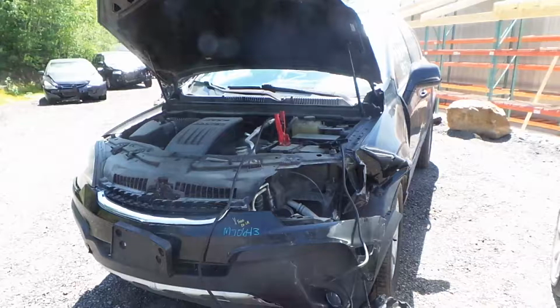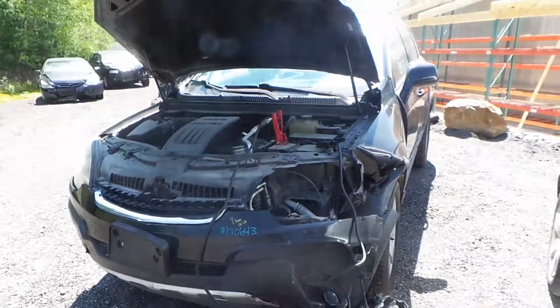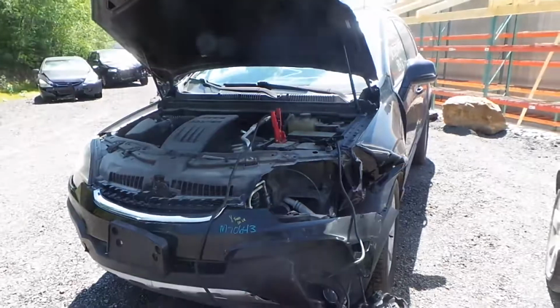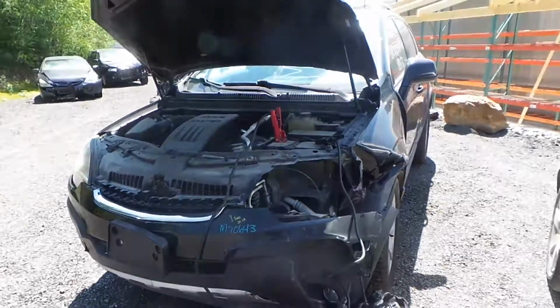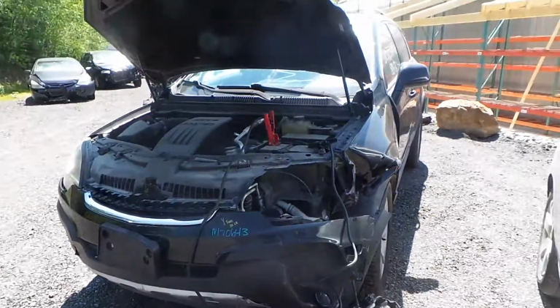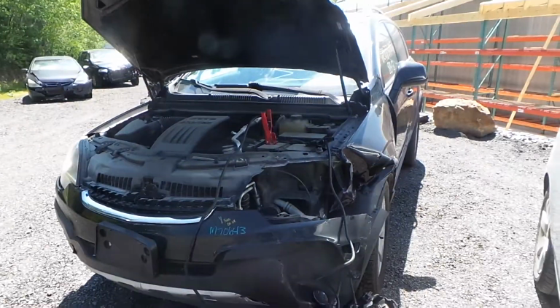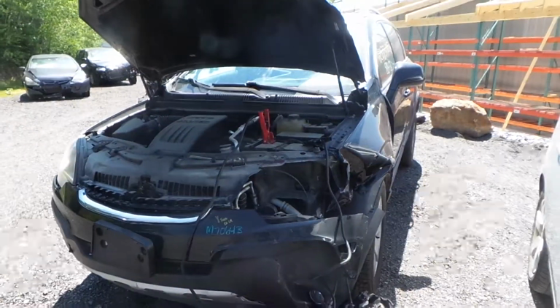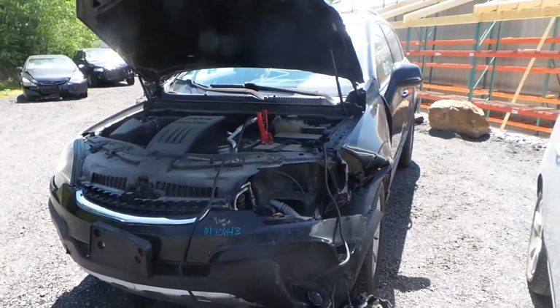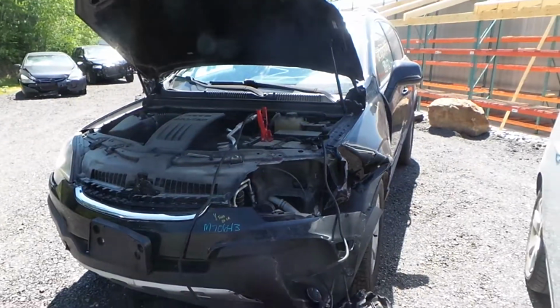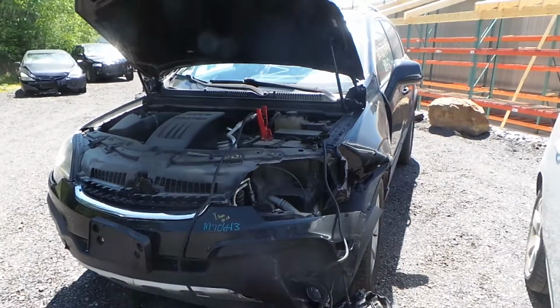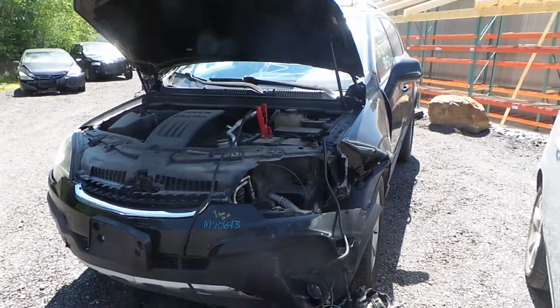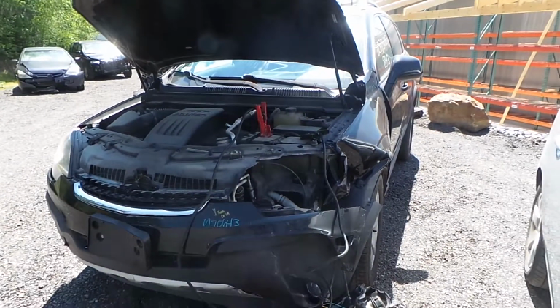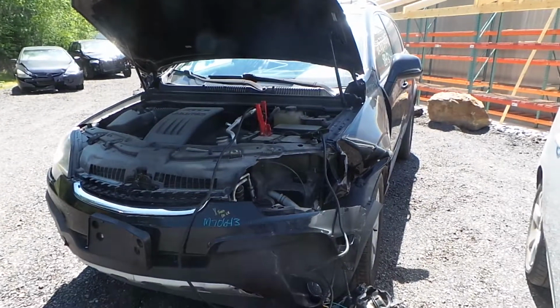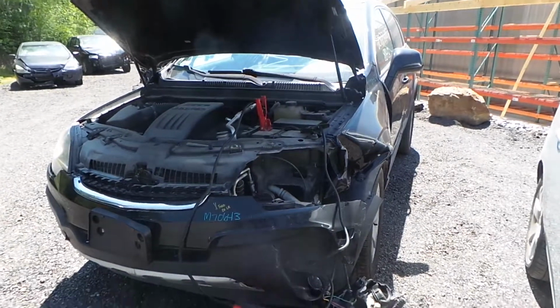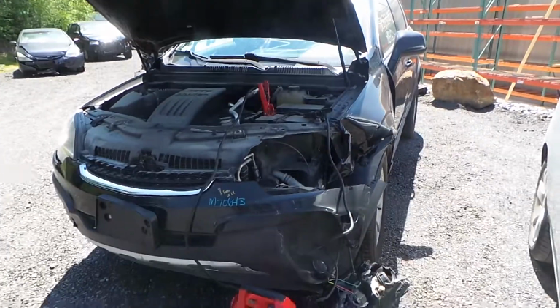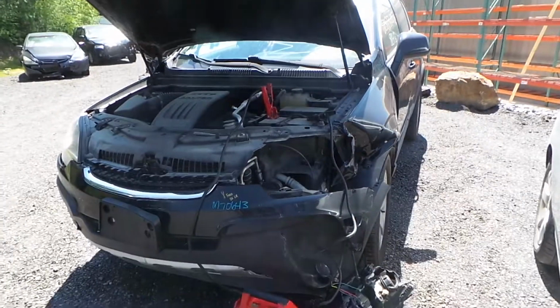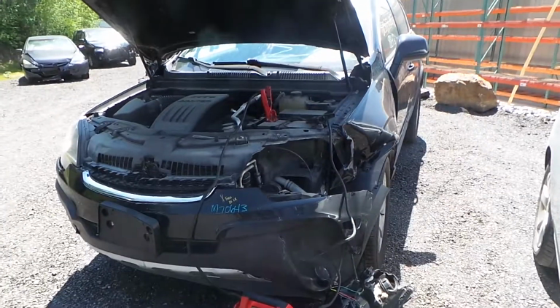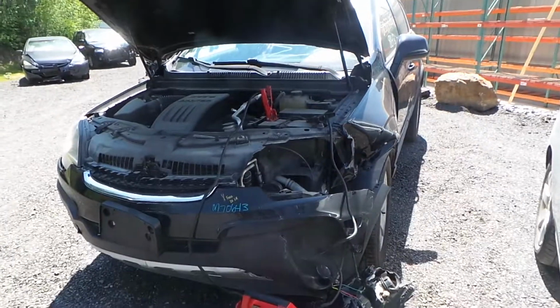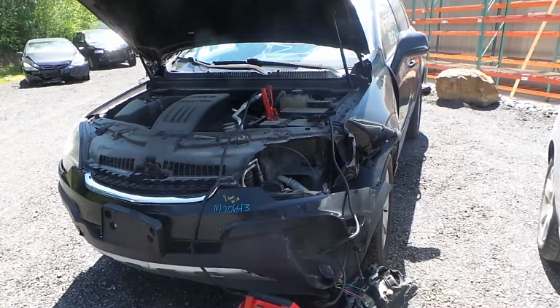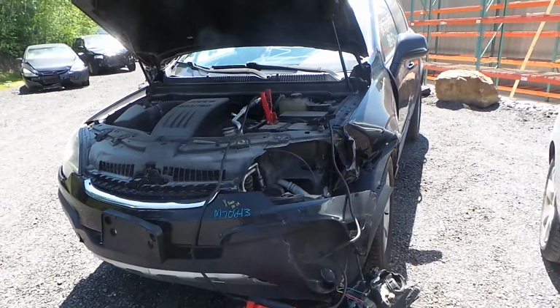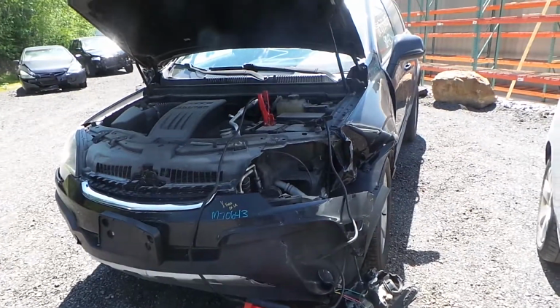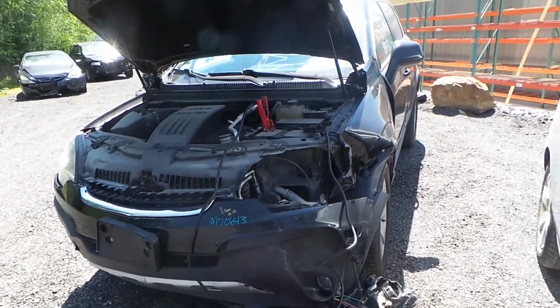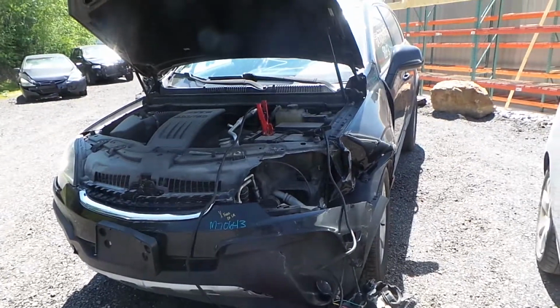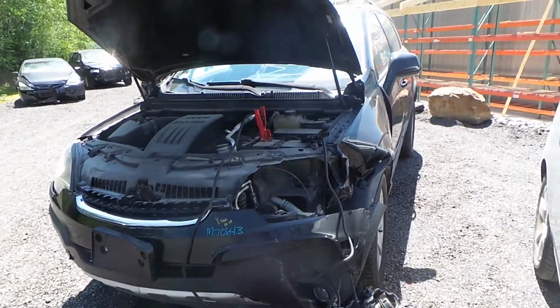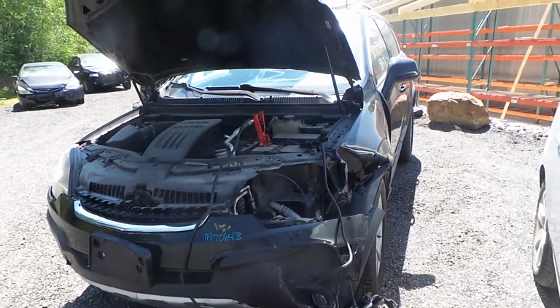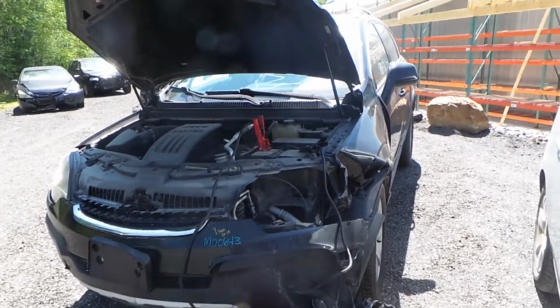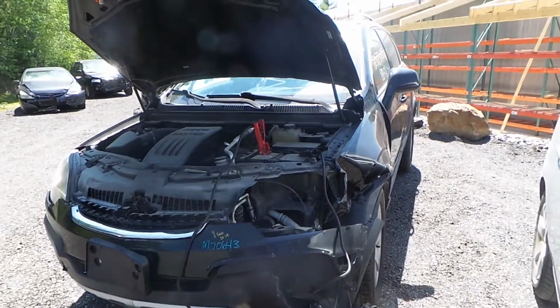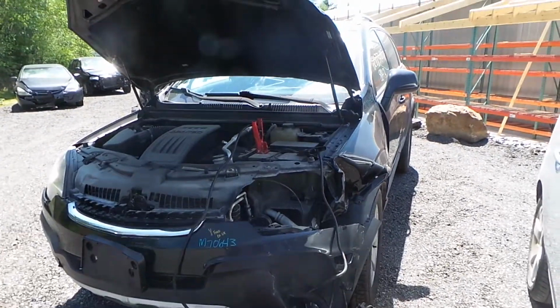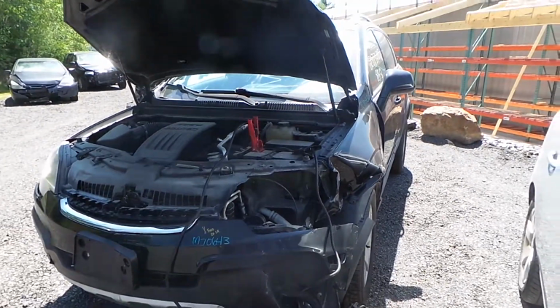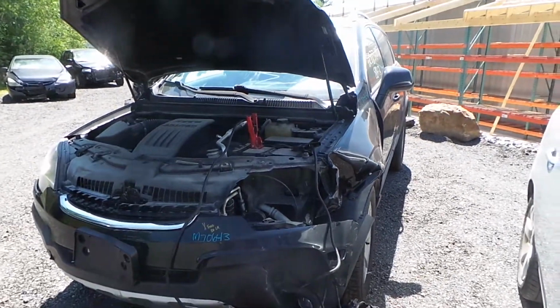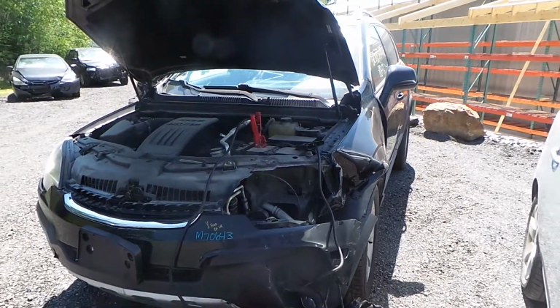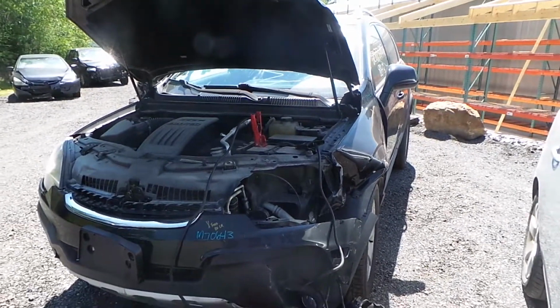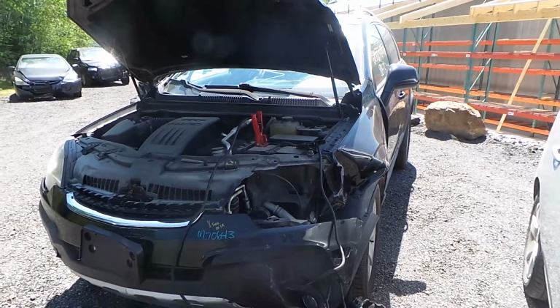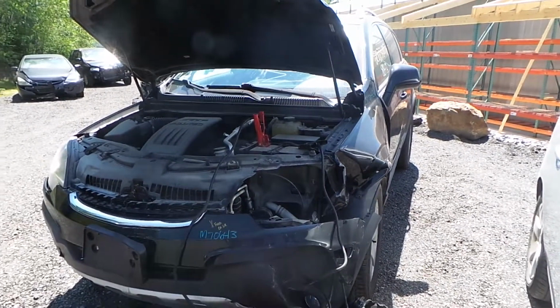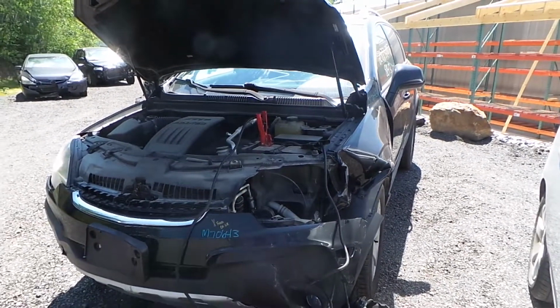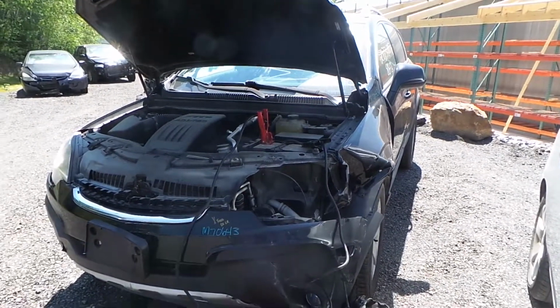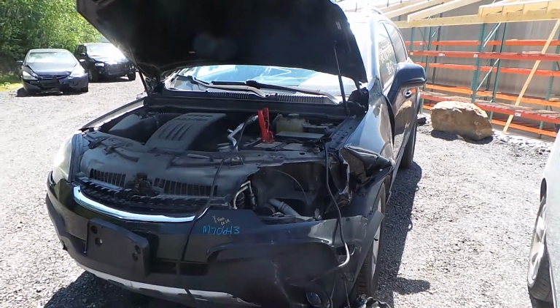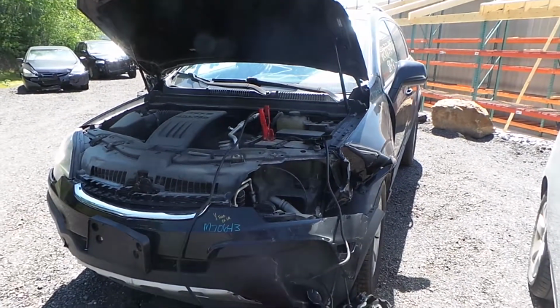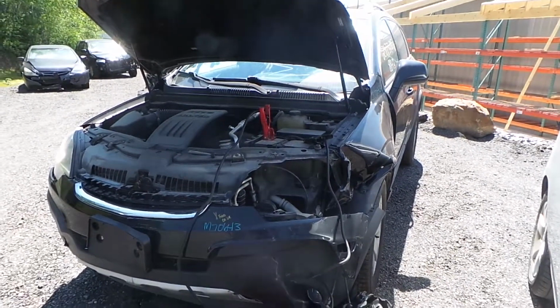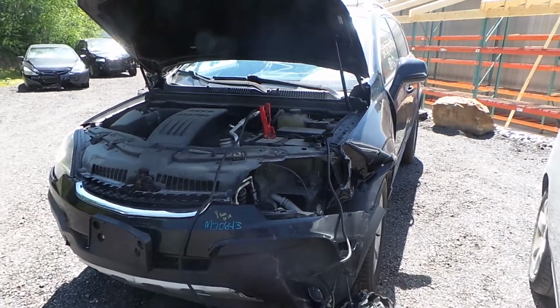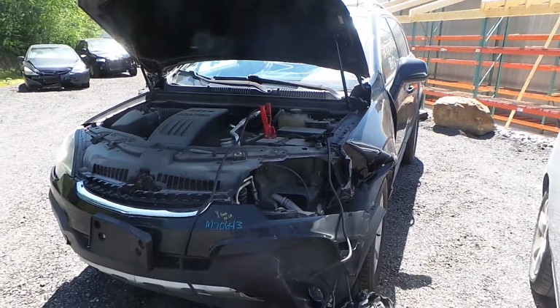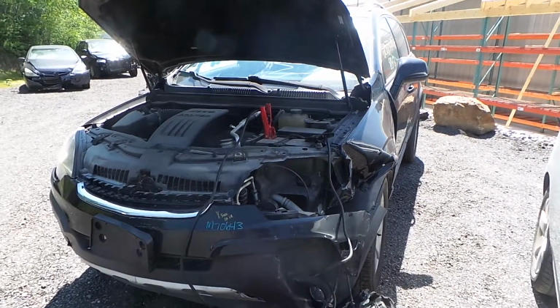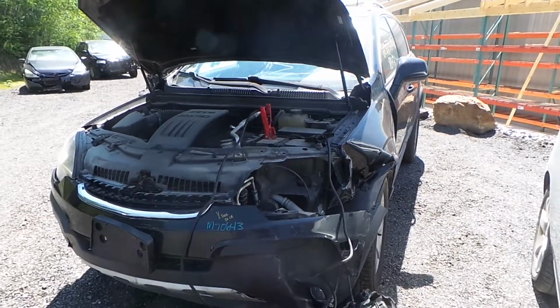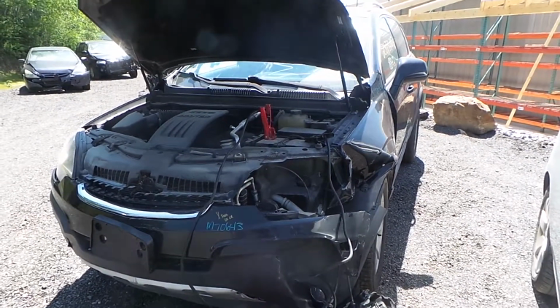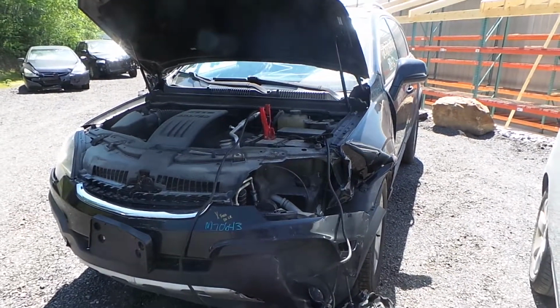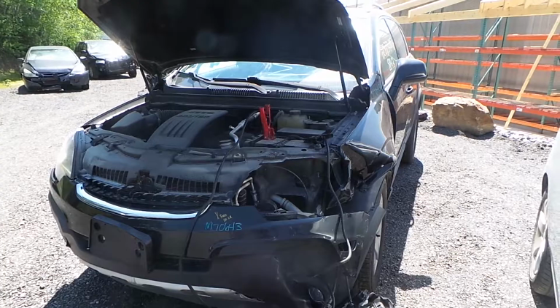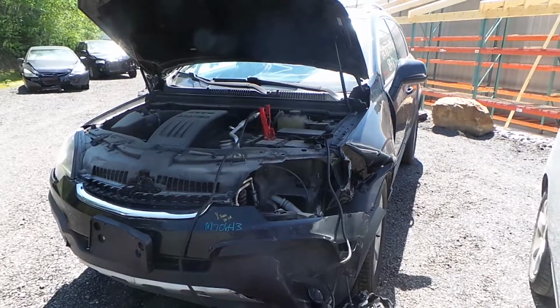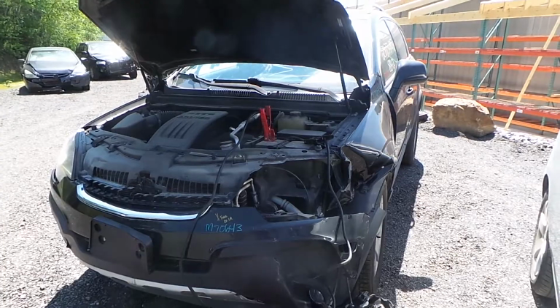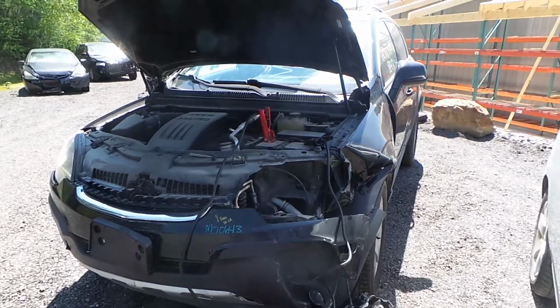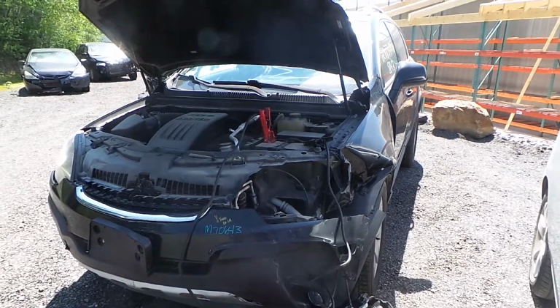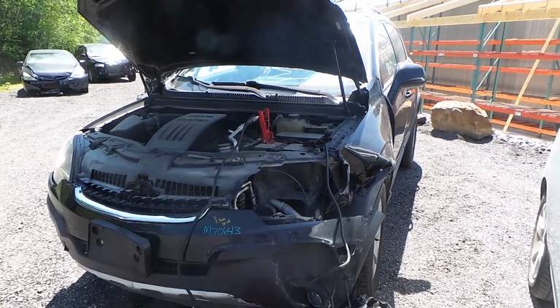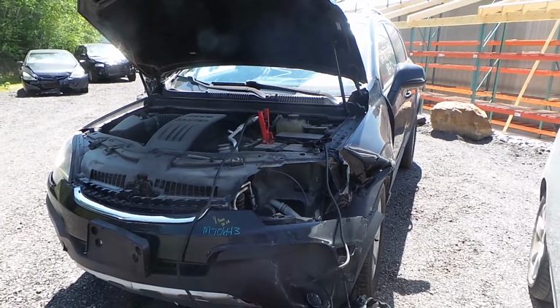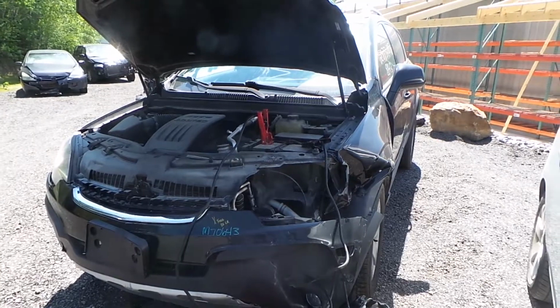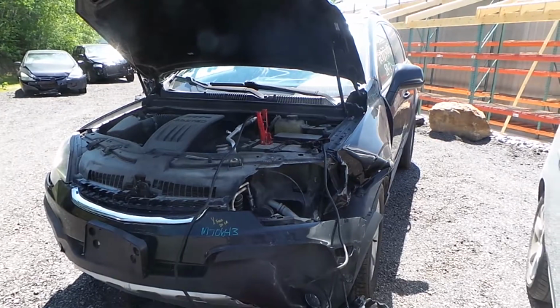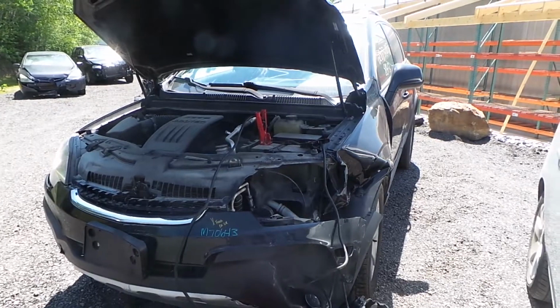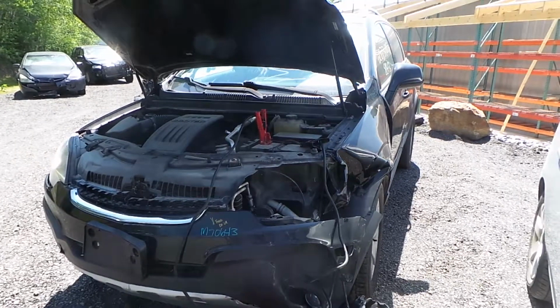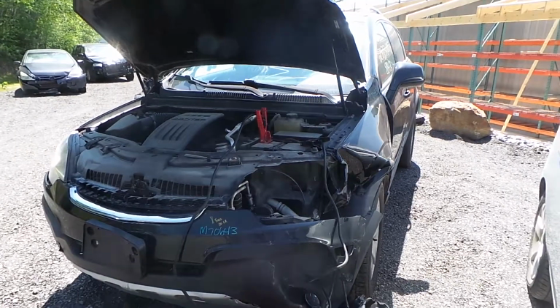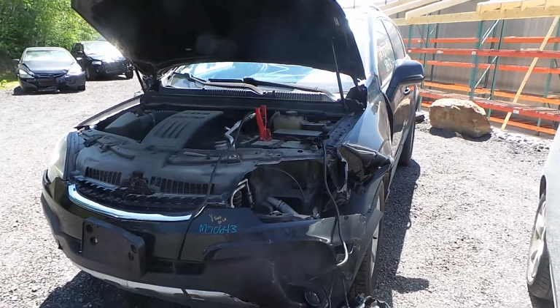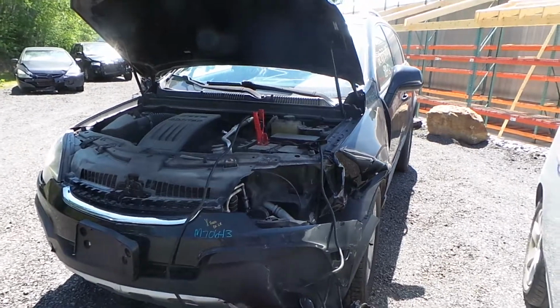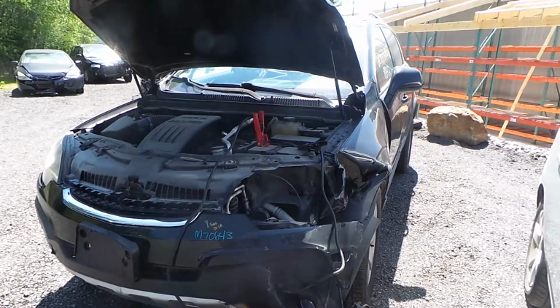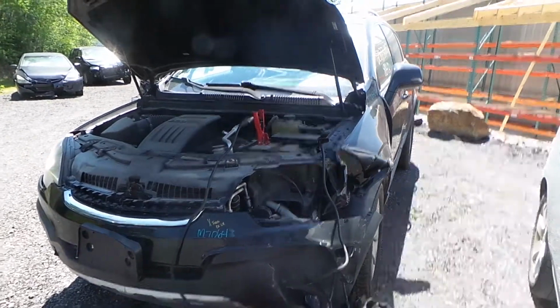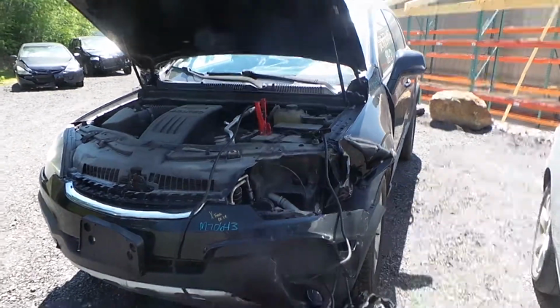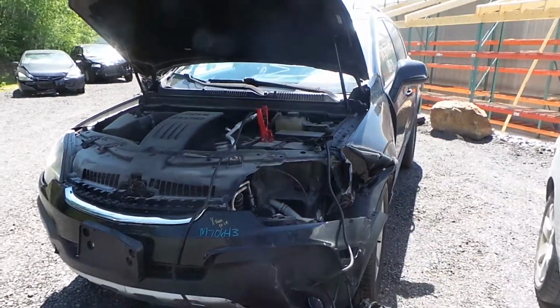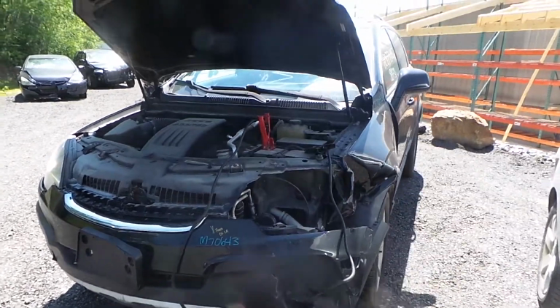Hi, this is Alex with New England Auto and Truck Recyclers and today we are parting out a 2012 Chevy Captiva, stock number M70643.